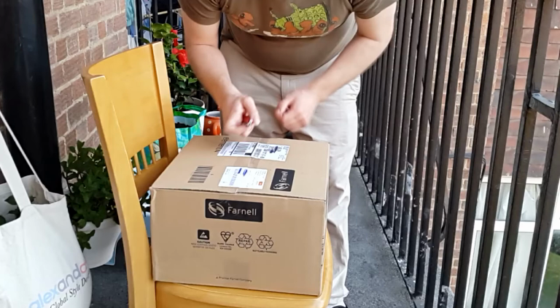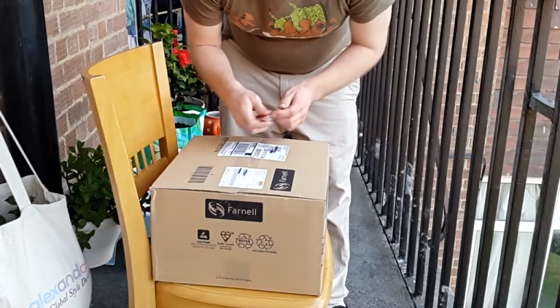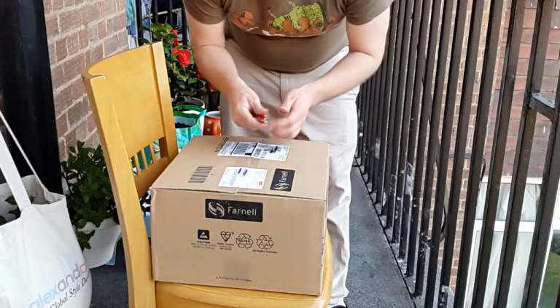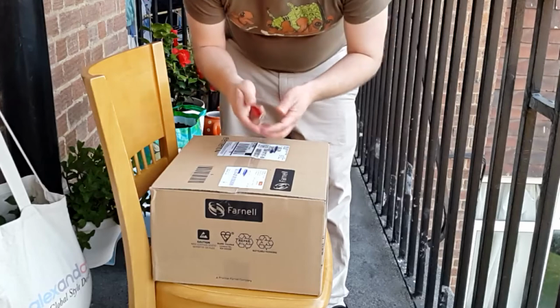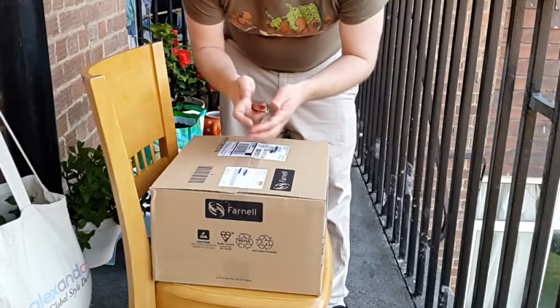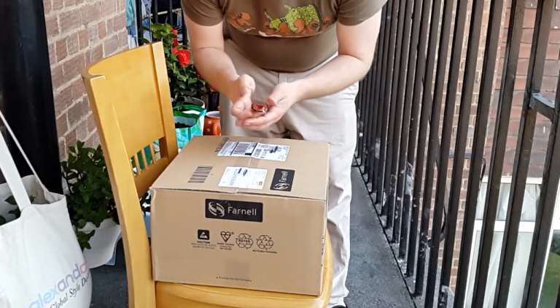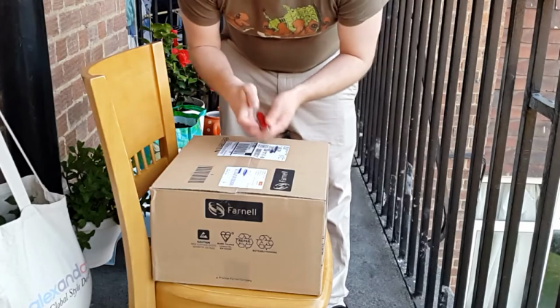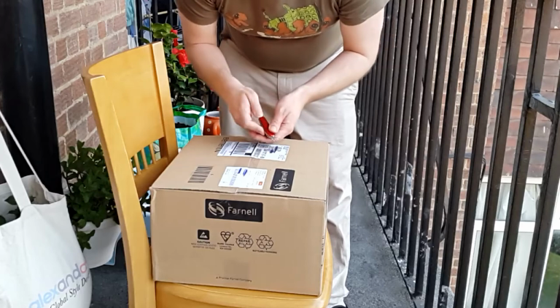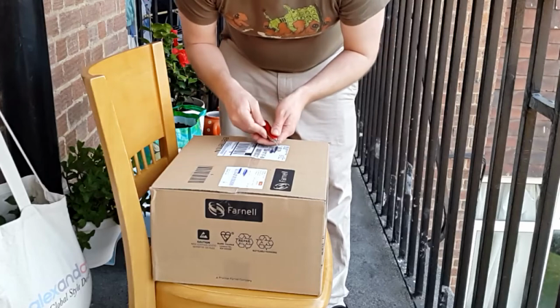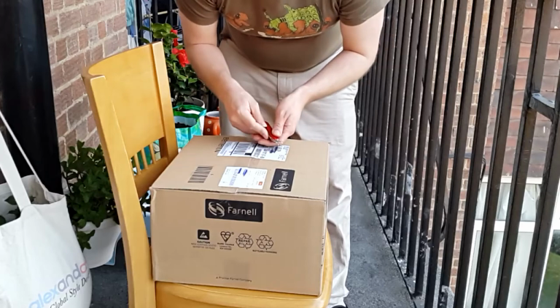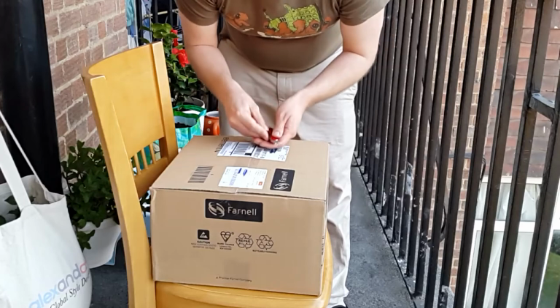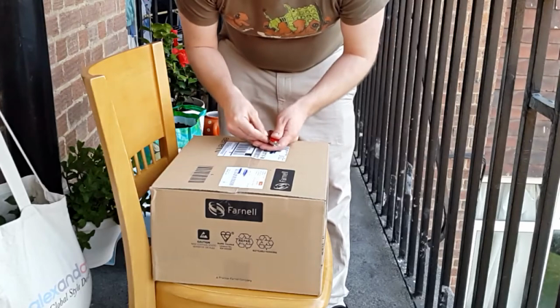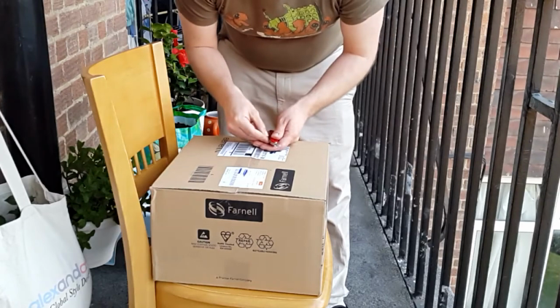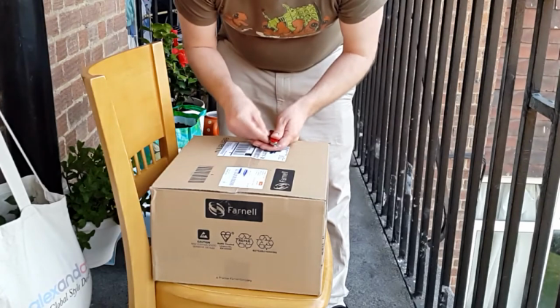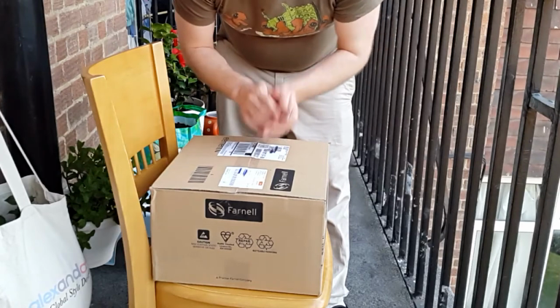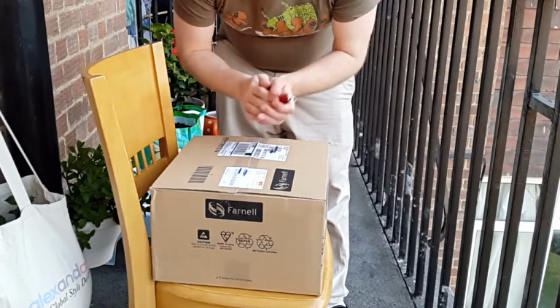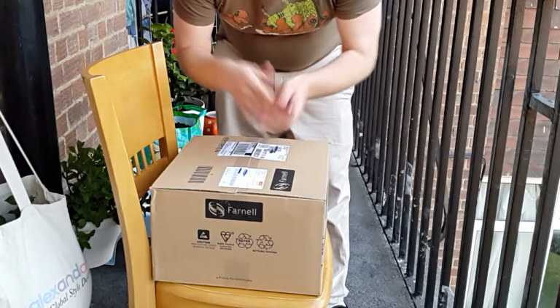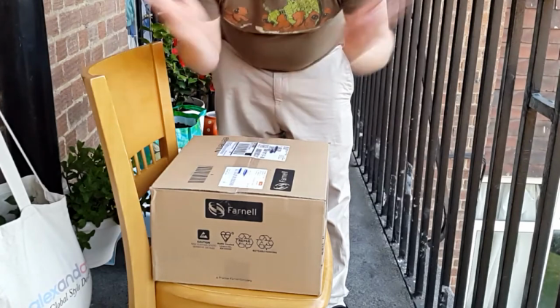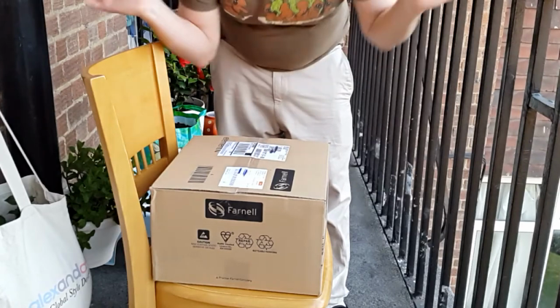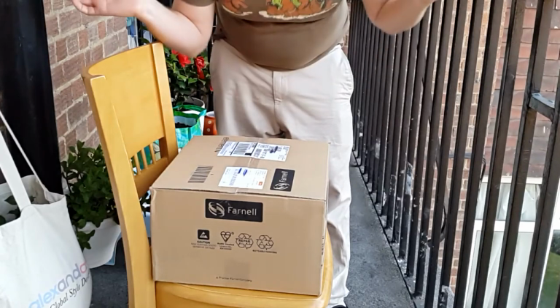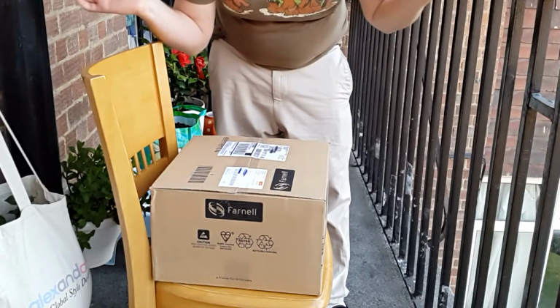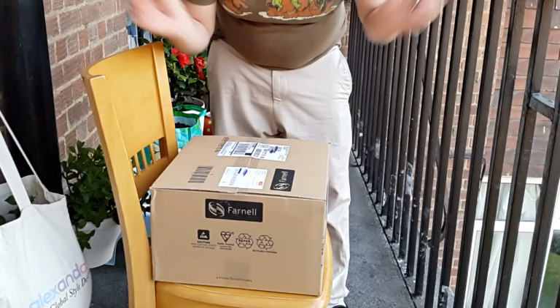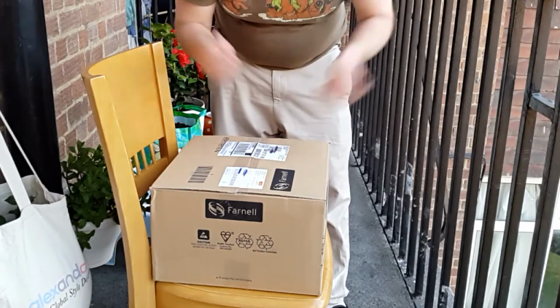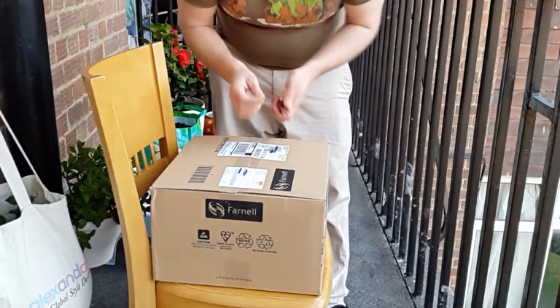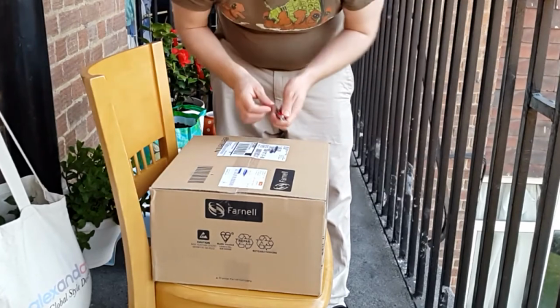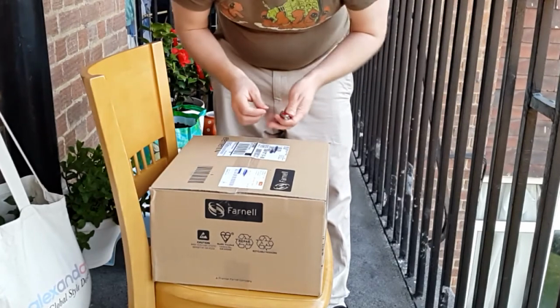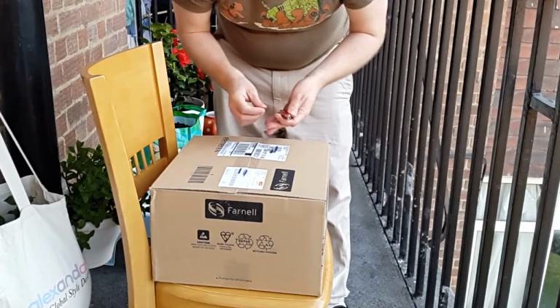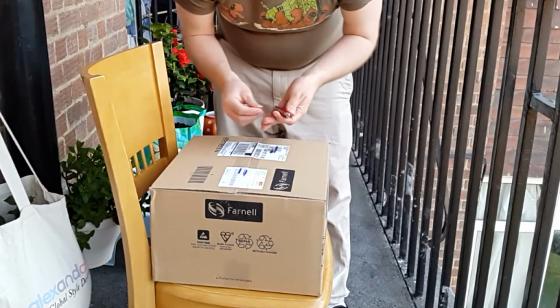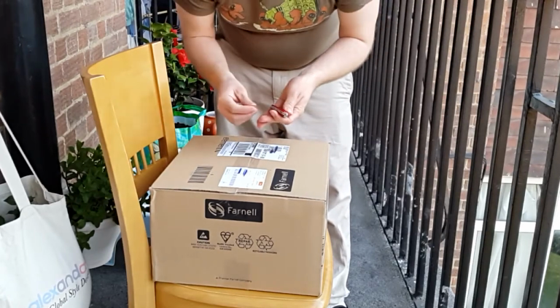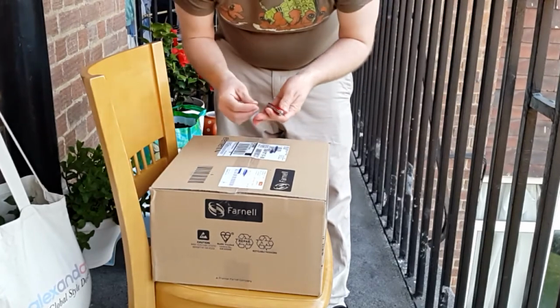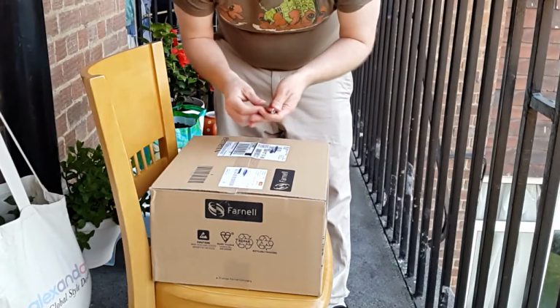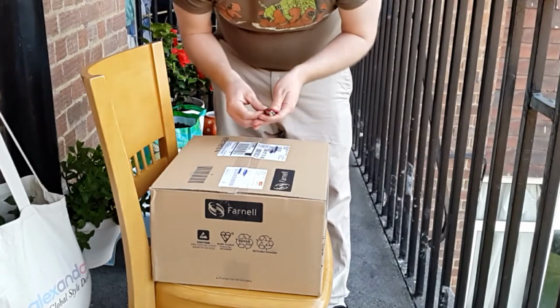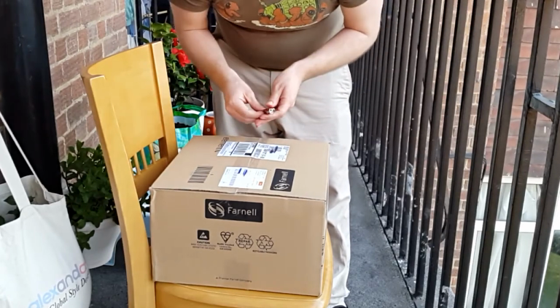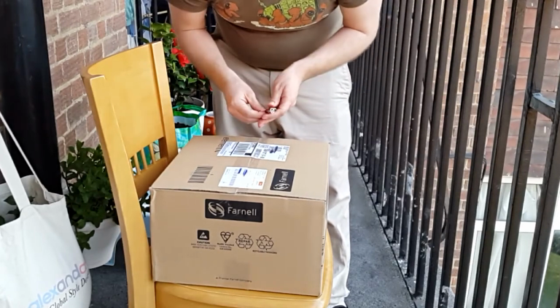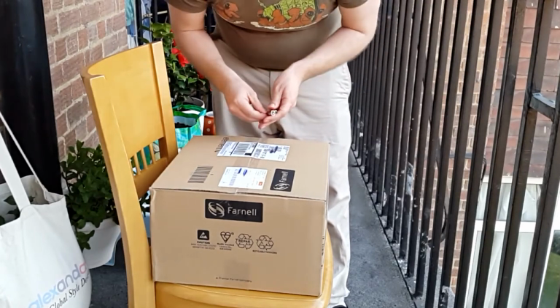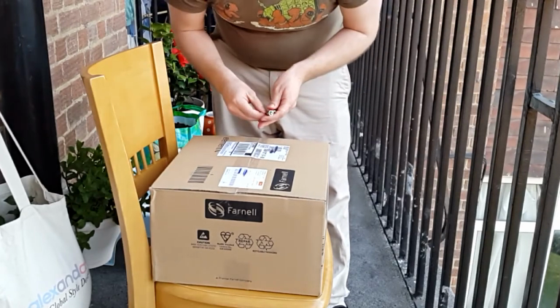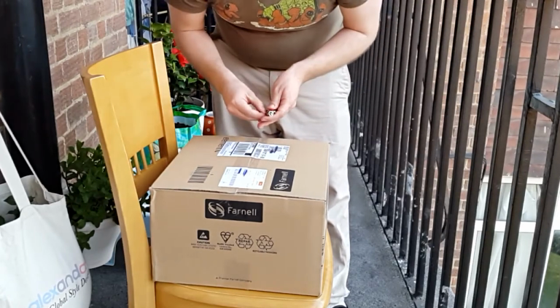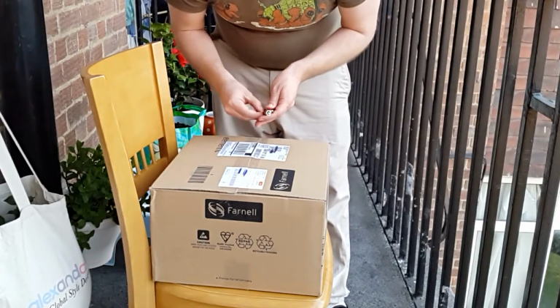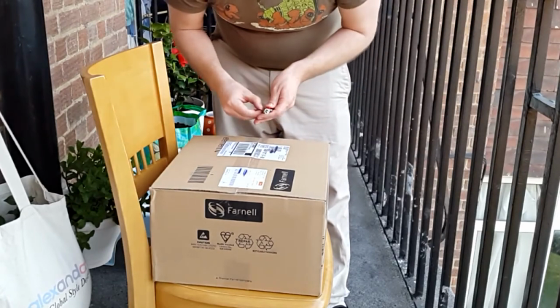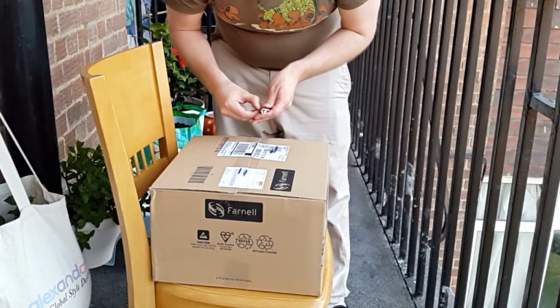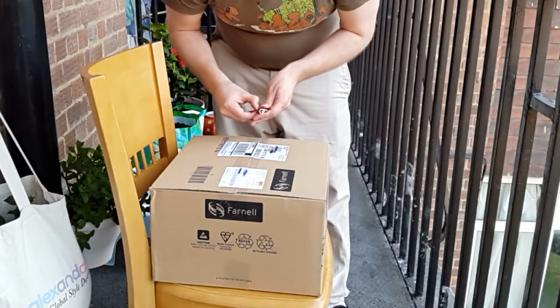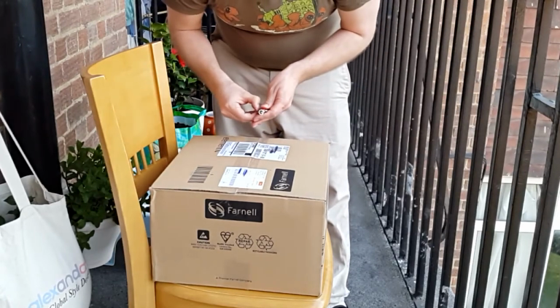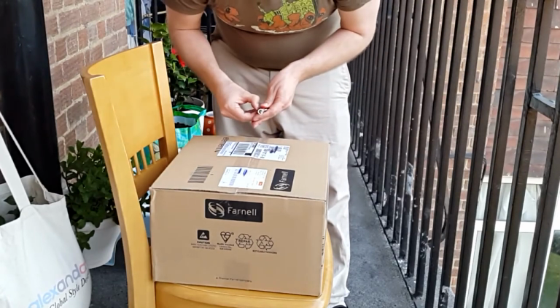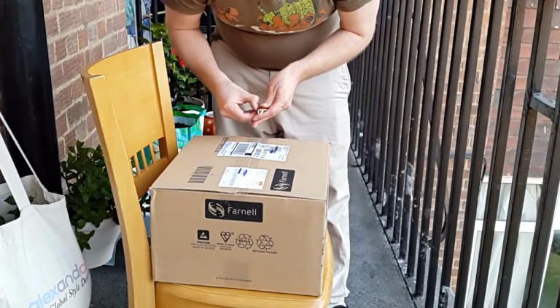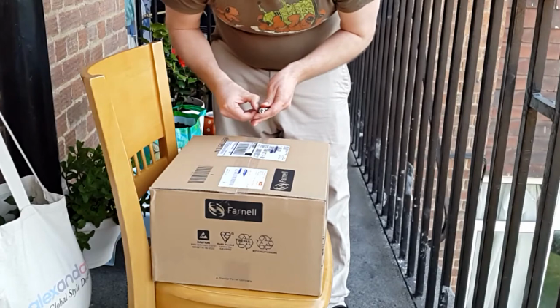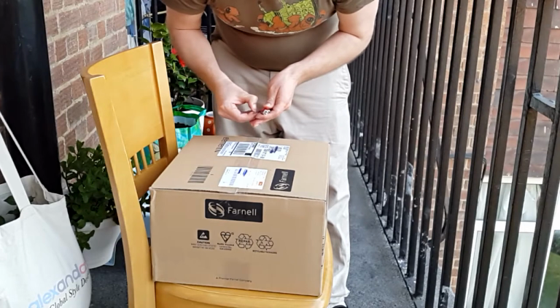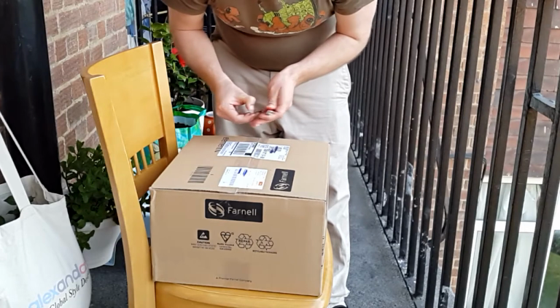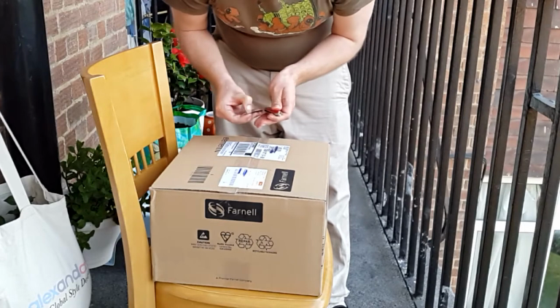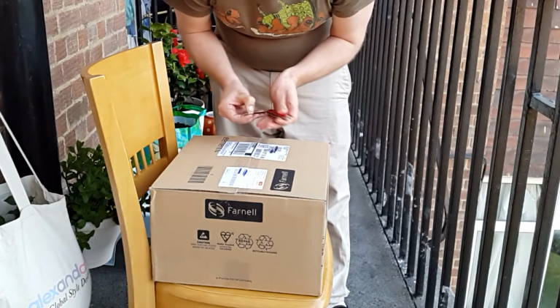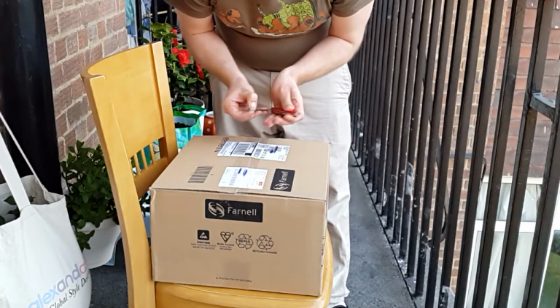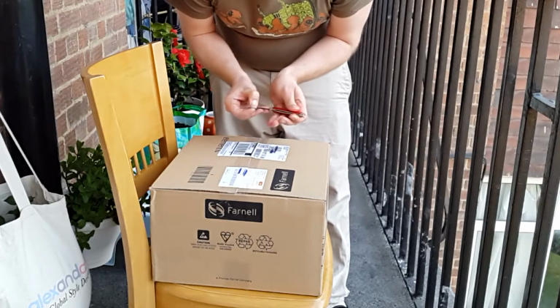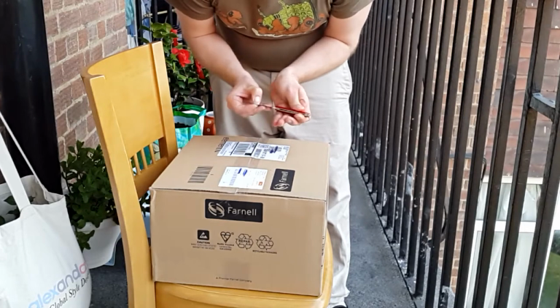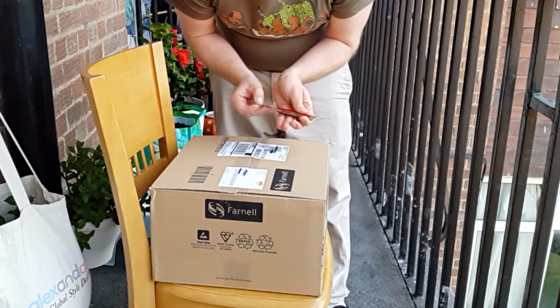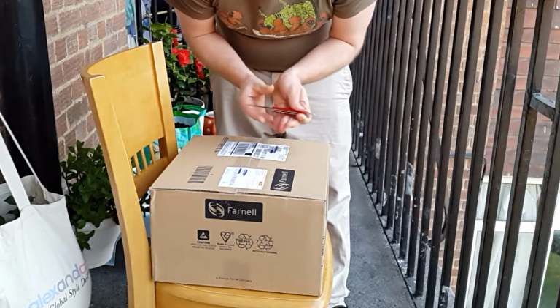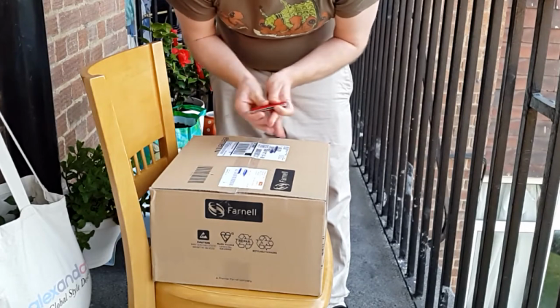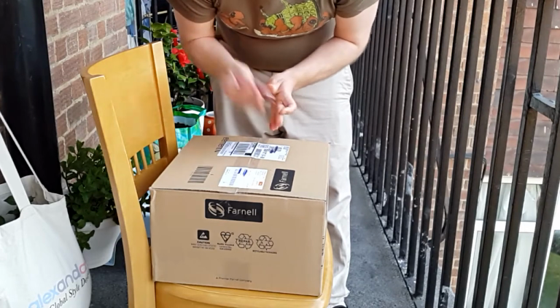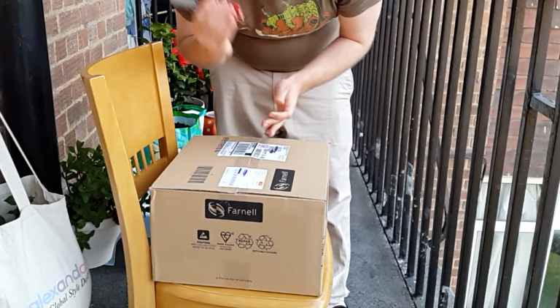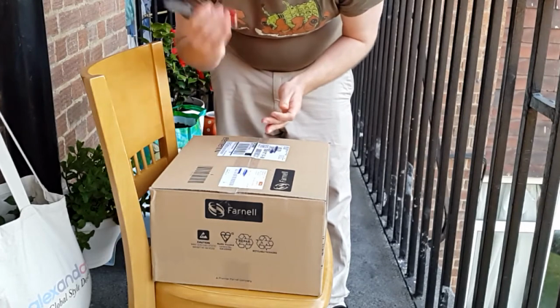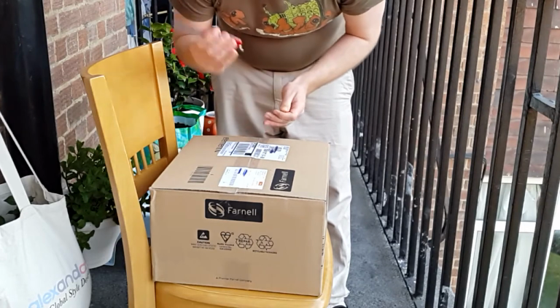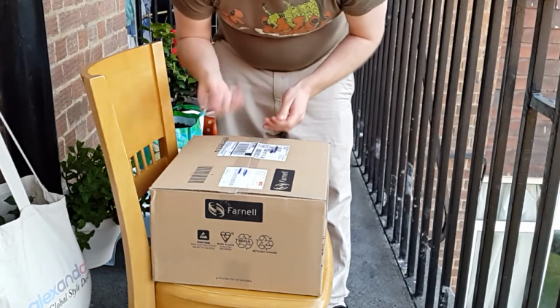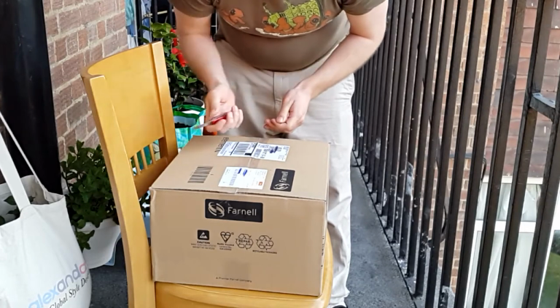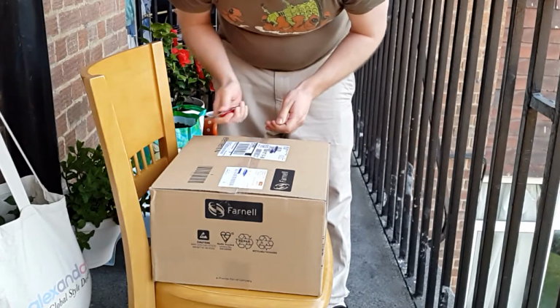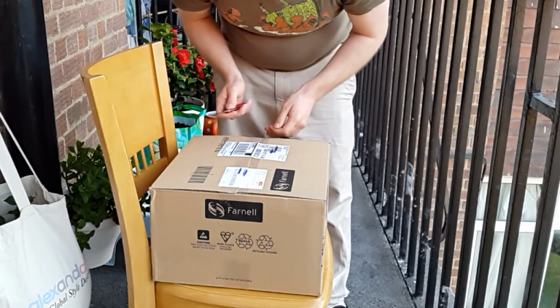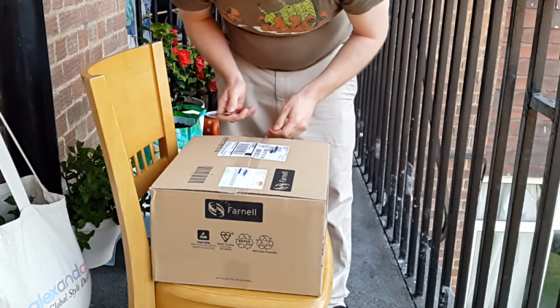Here I am in my NOTLAV. It's nice and sunny so I might as well do it outside, and I've got a new package from Farr Now.